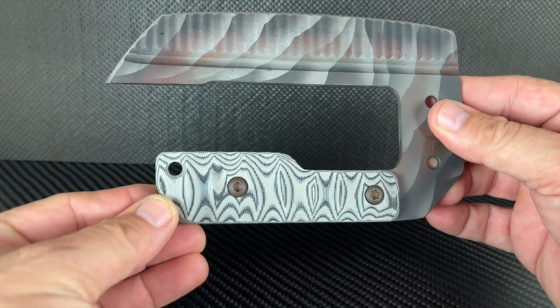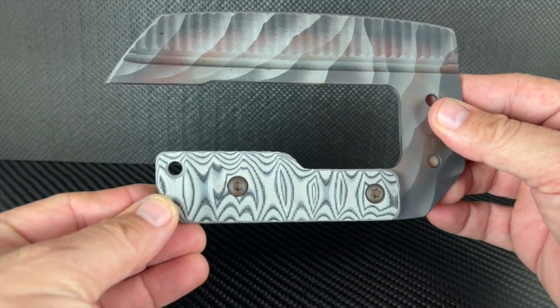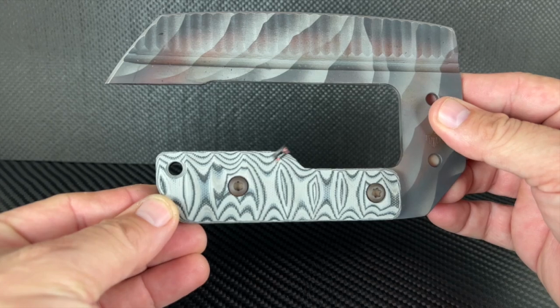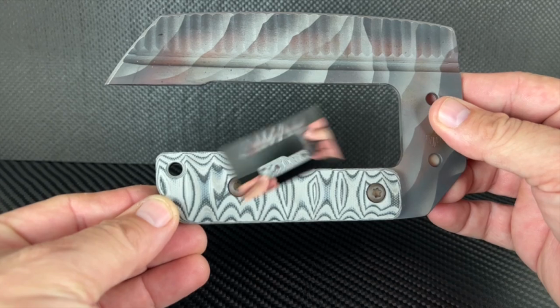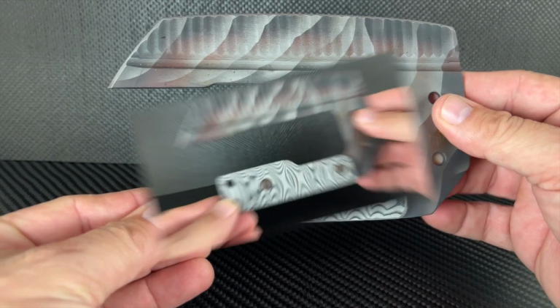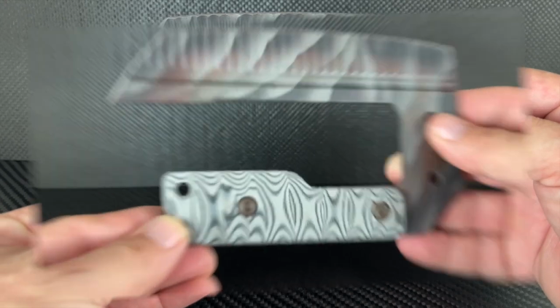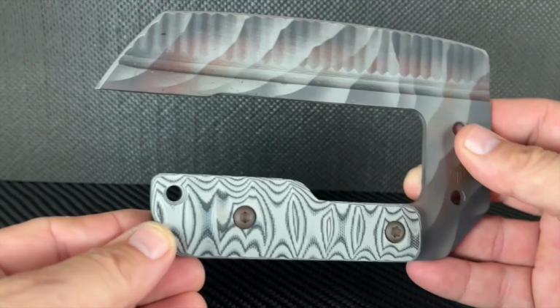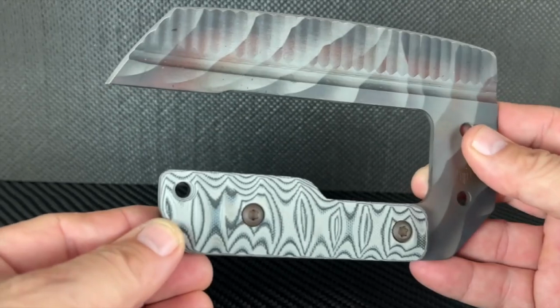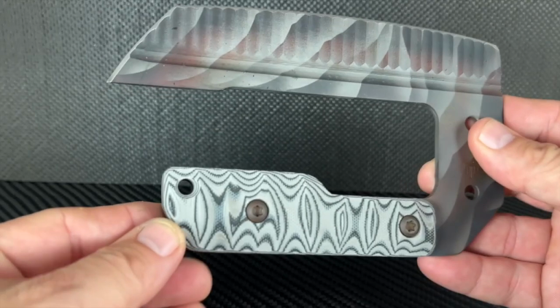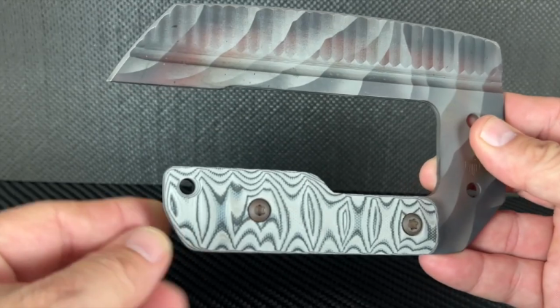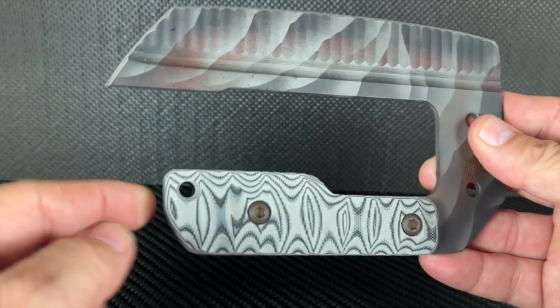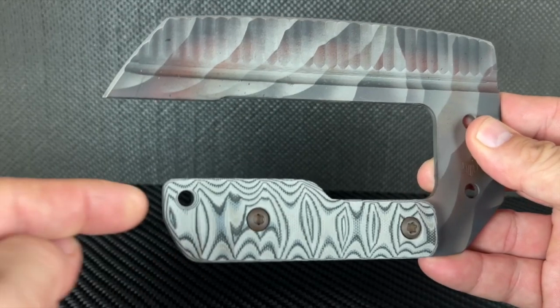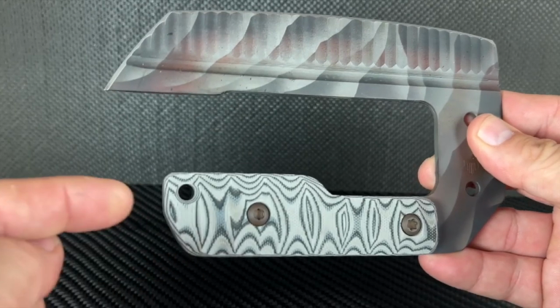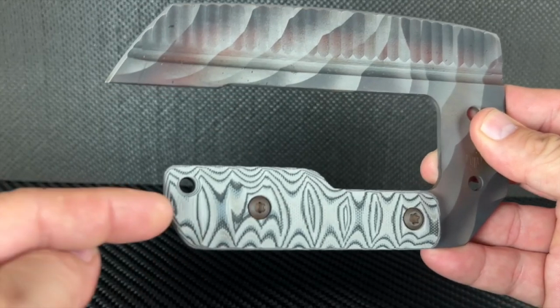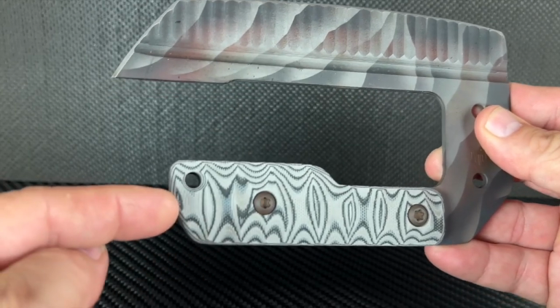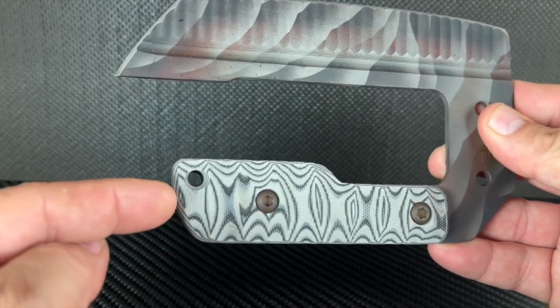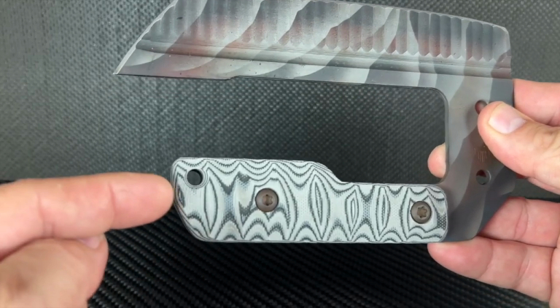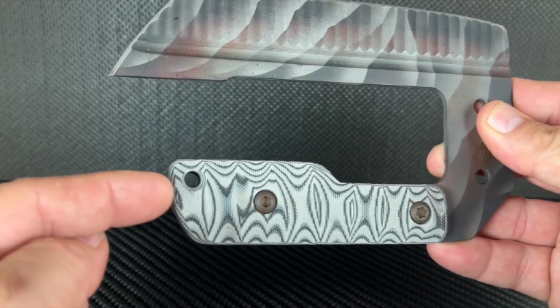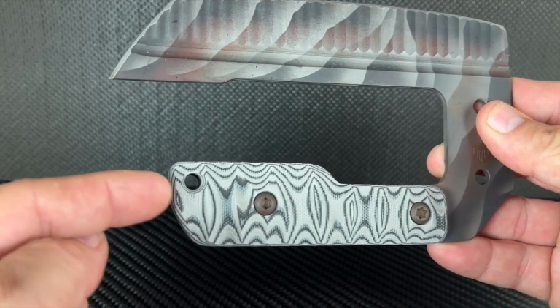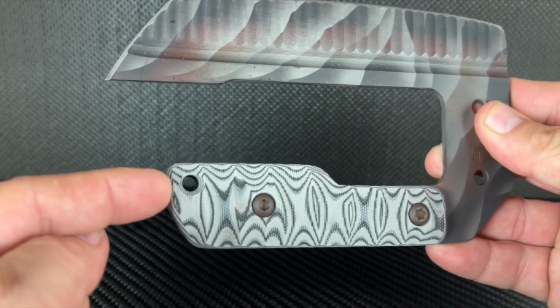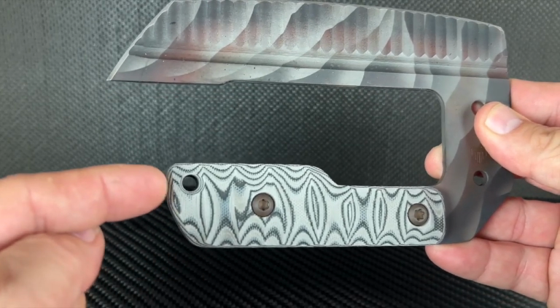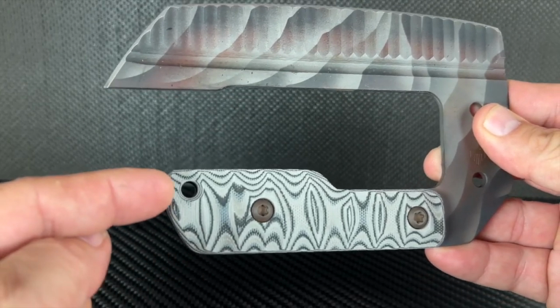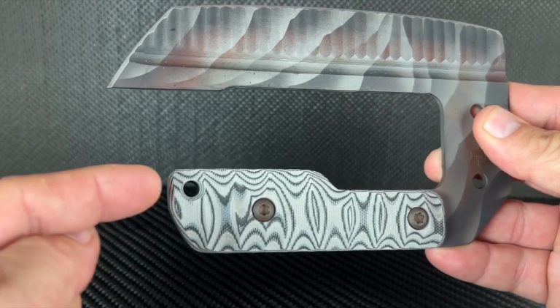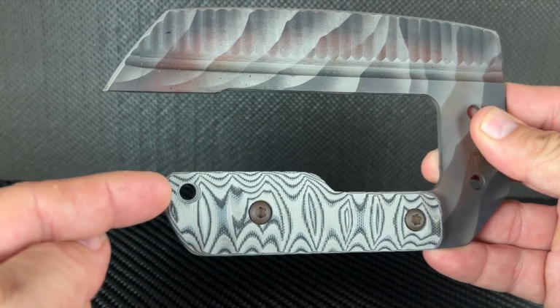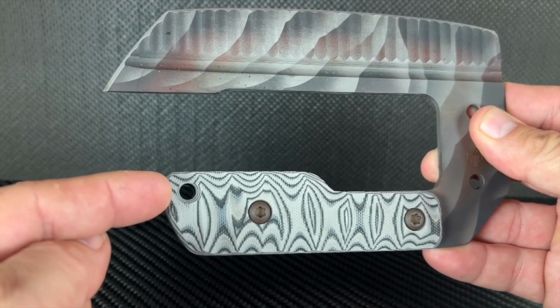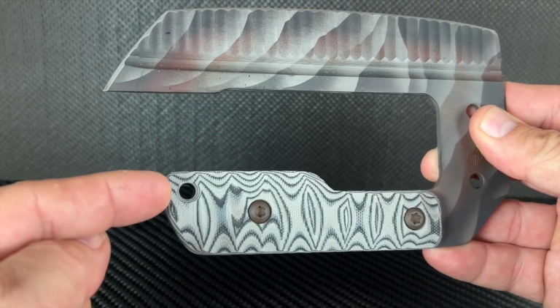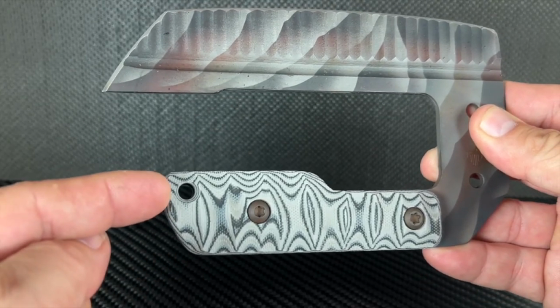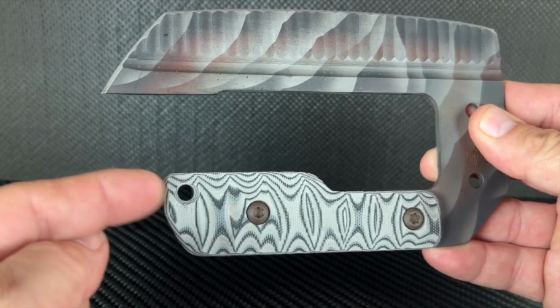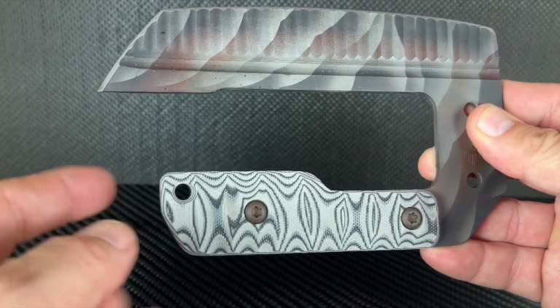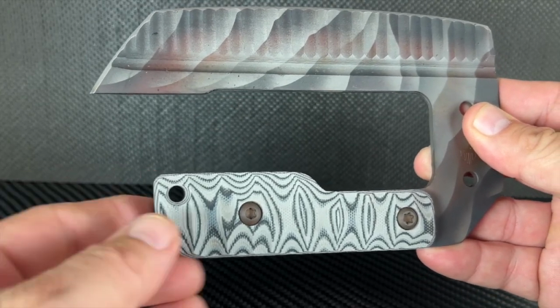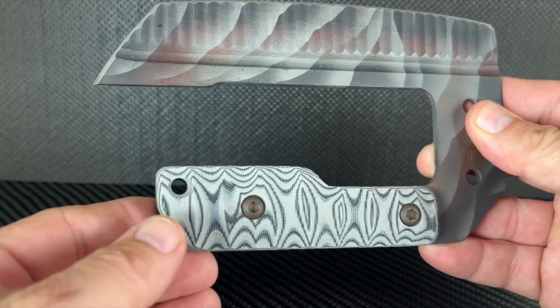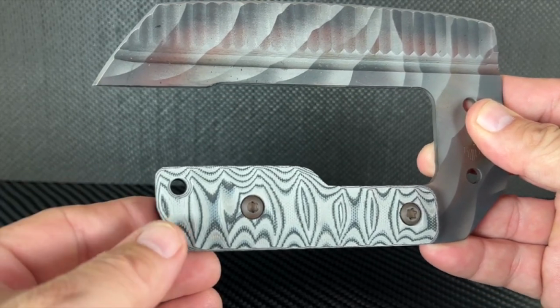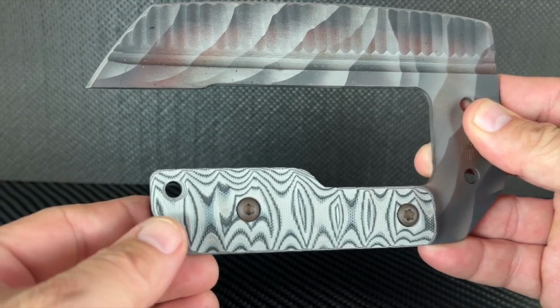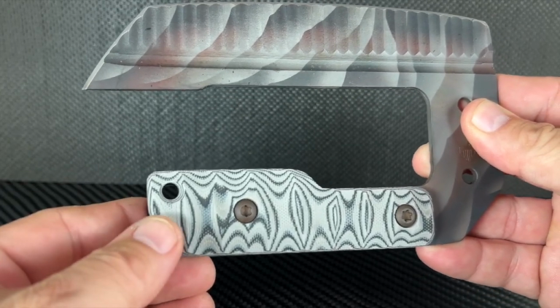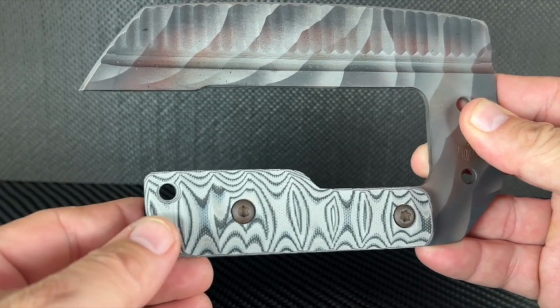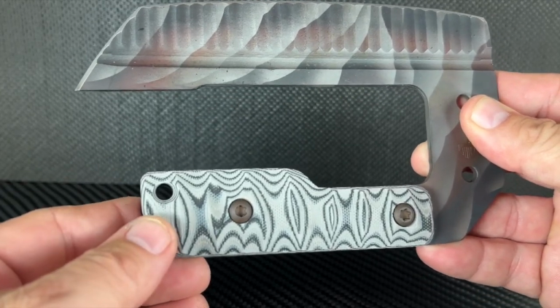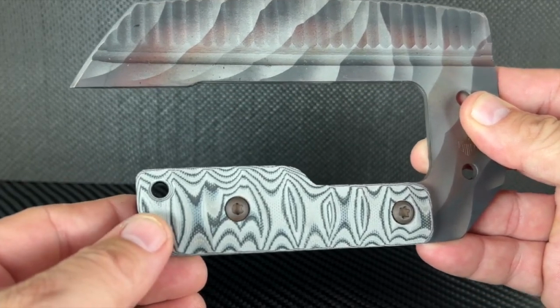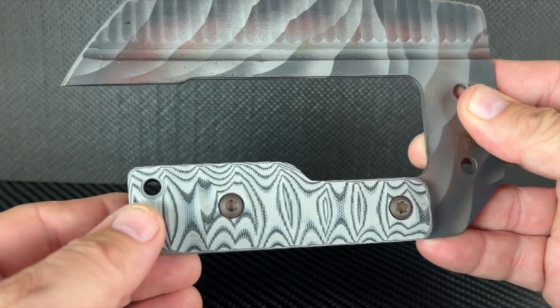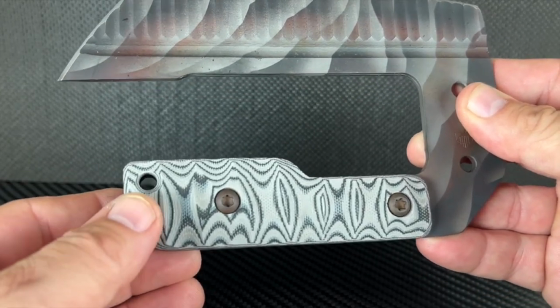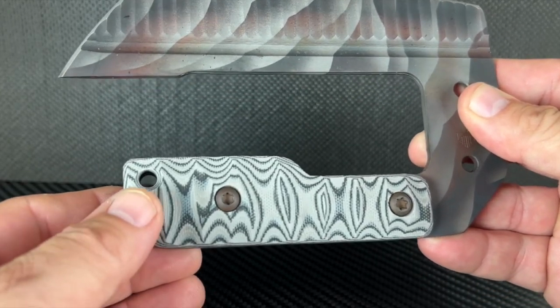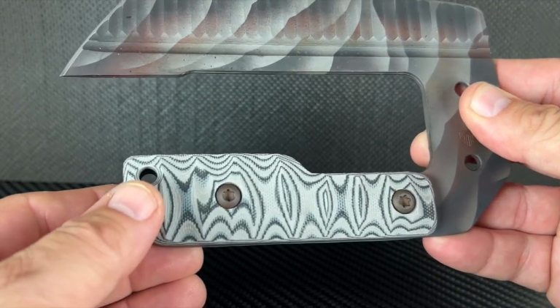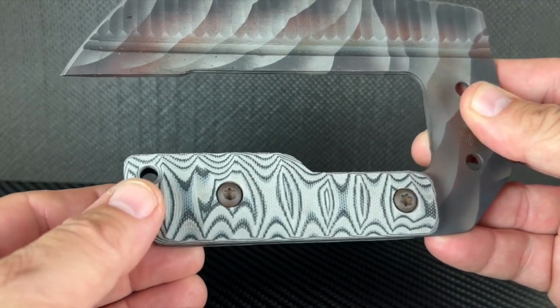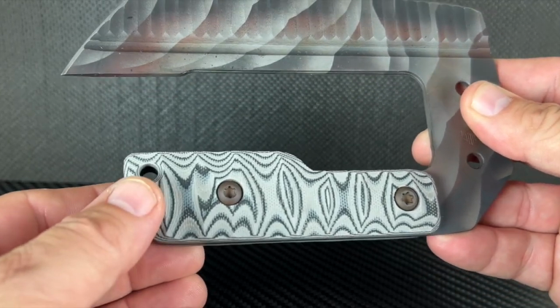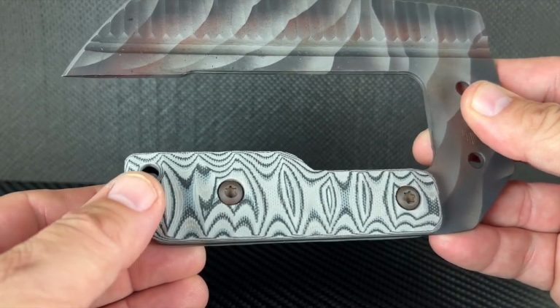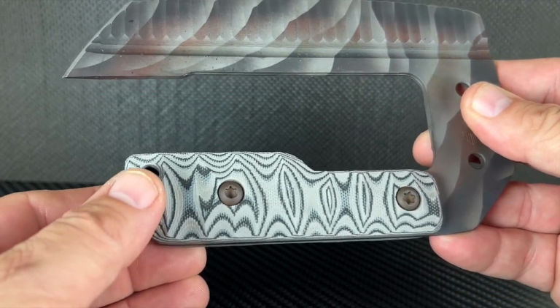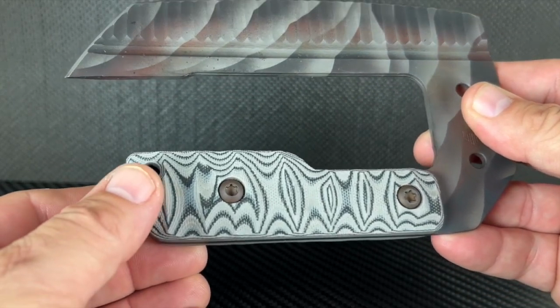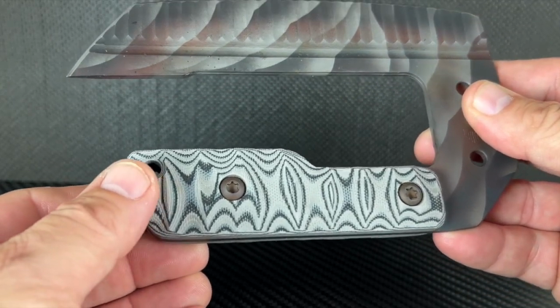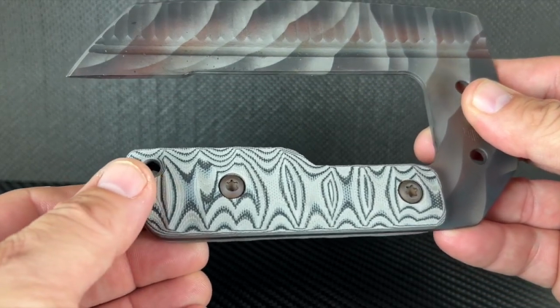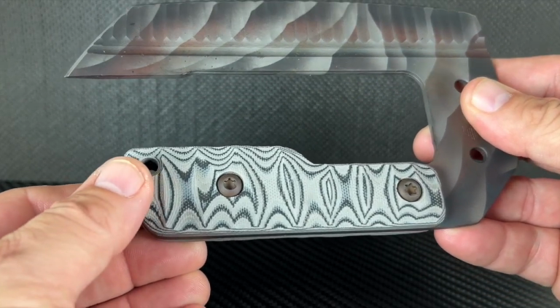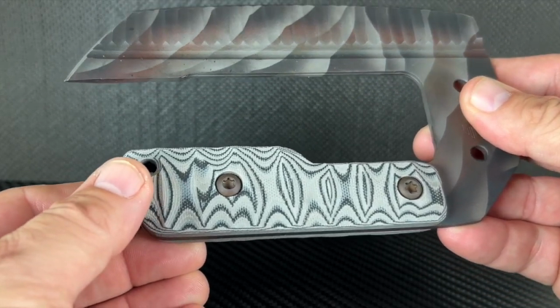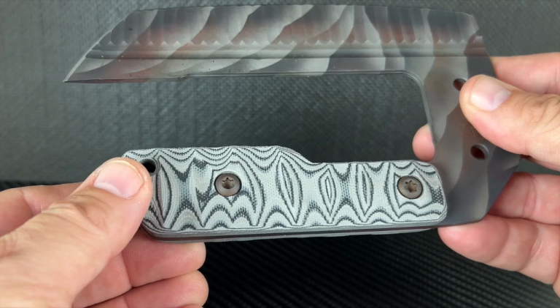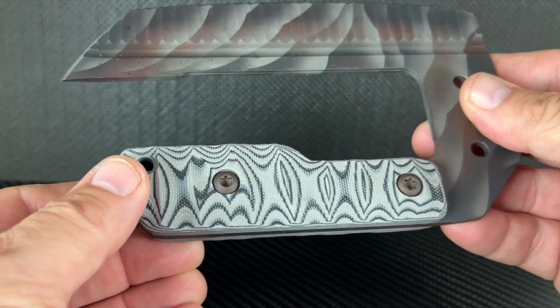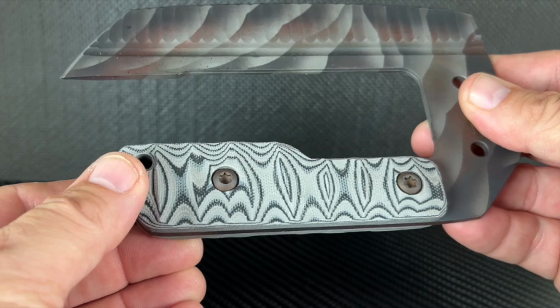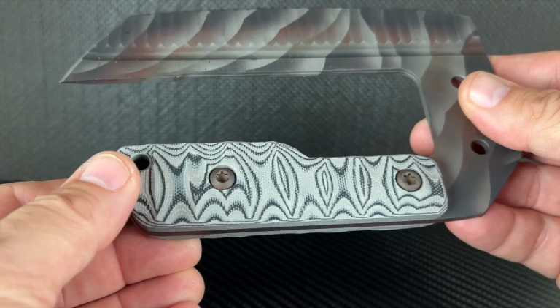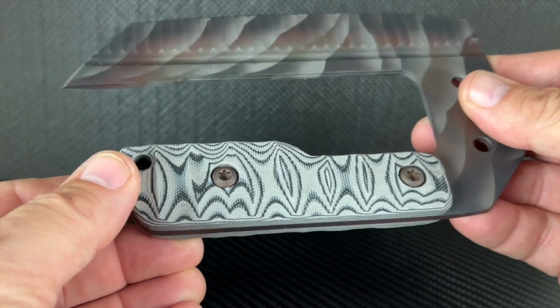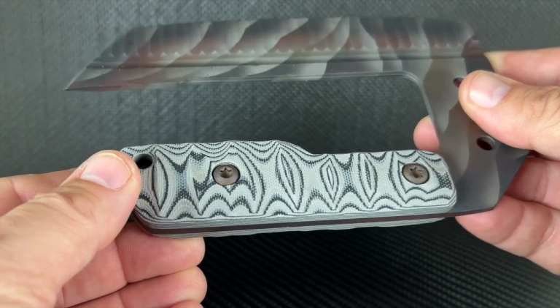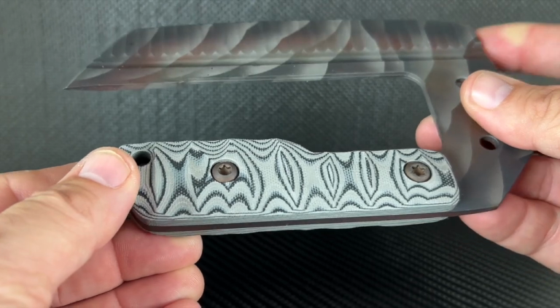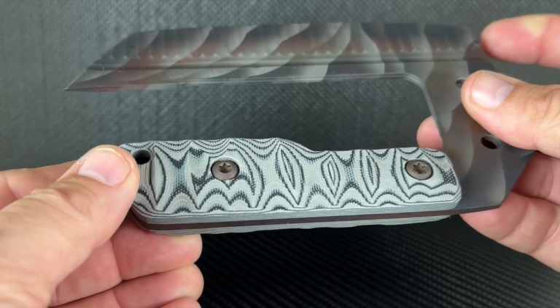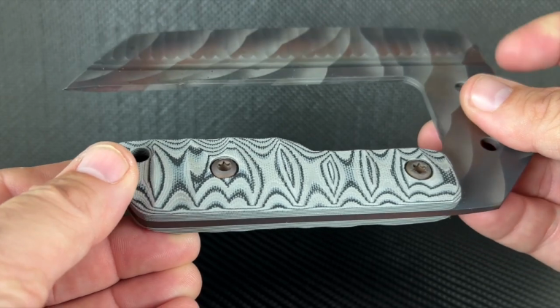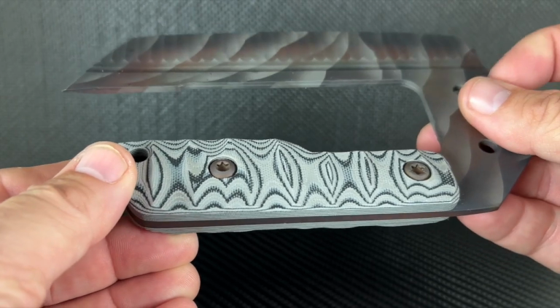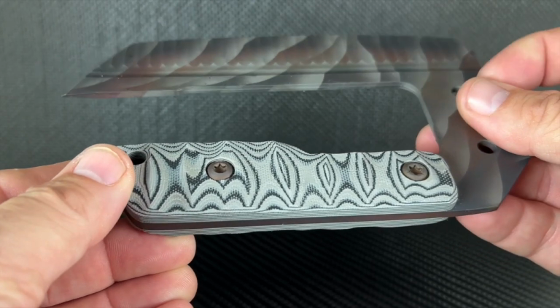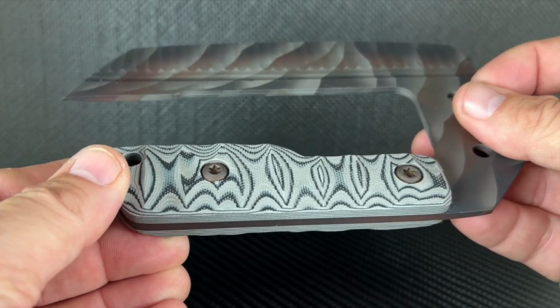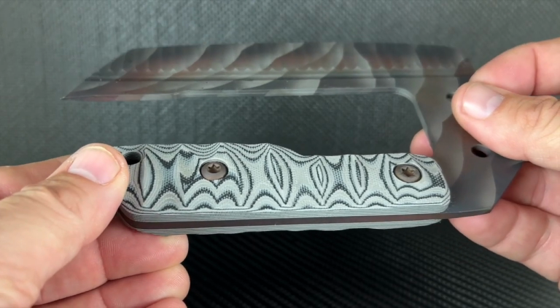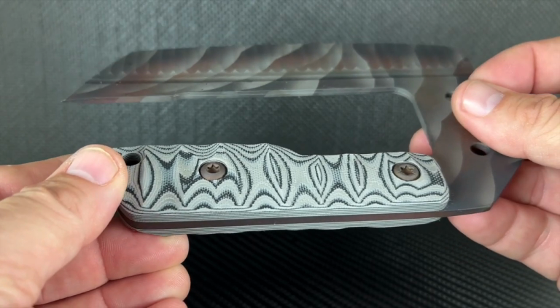Crusader Forge has meticulously sculpted the handles for a positive grip, wet or dry.